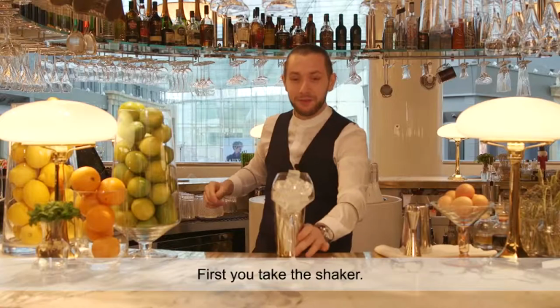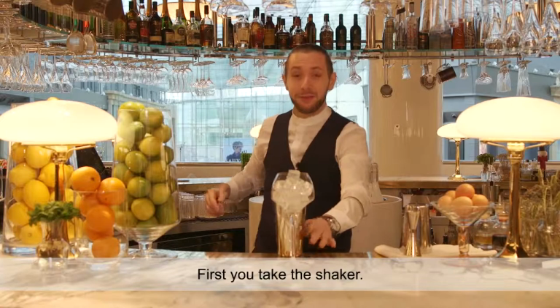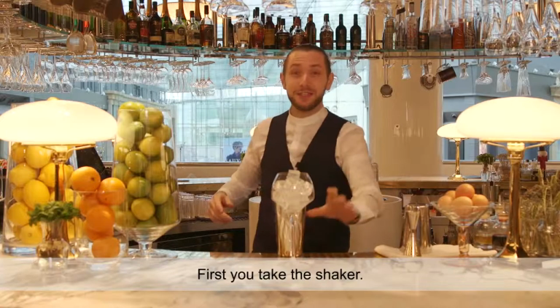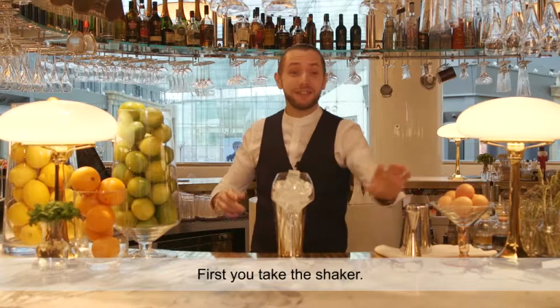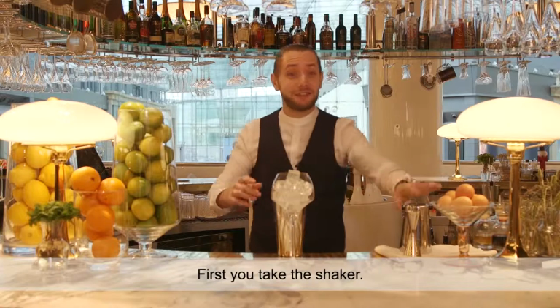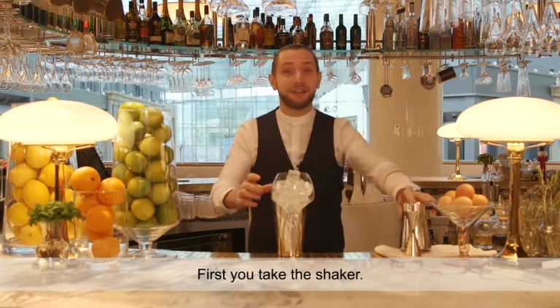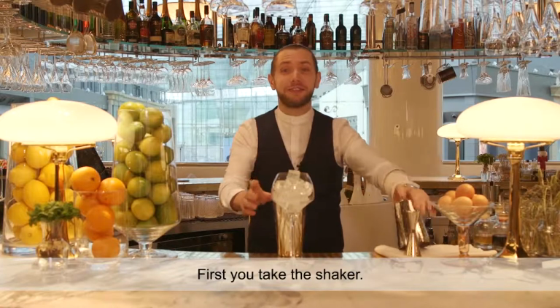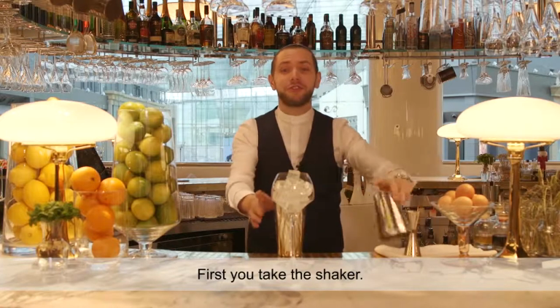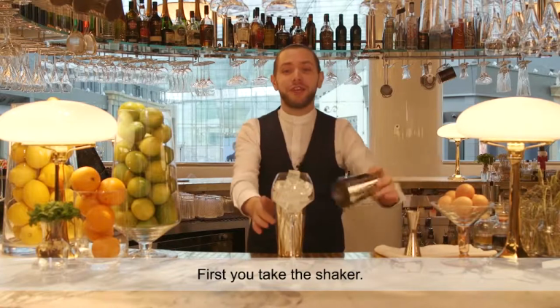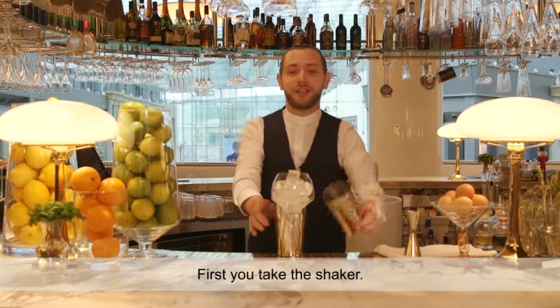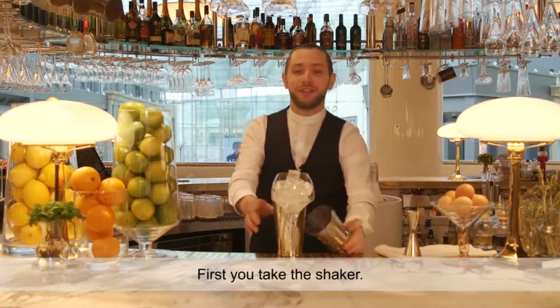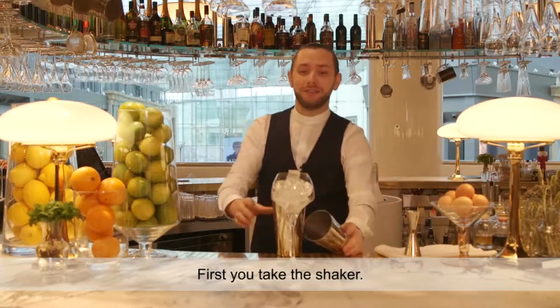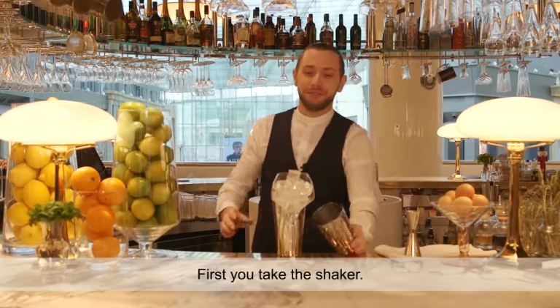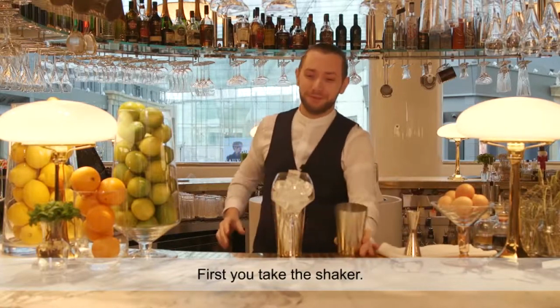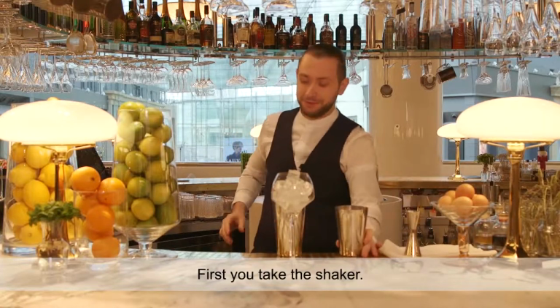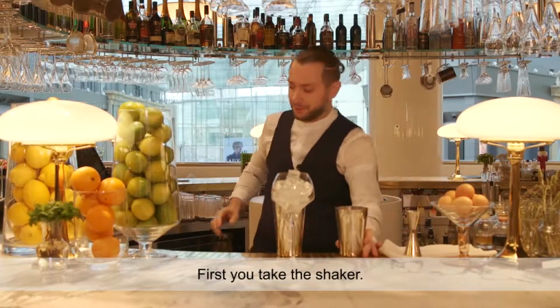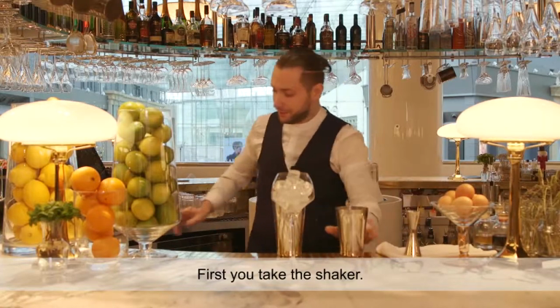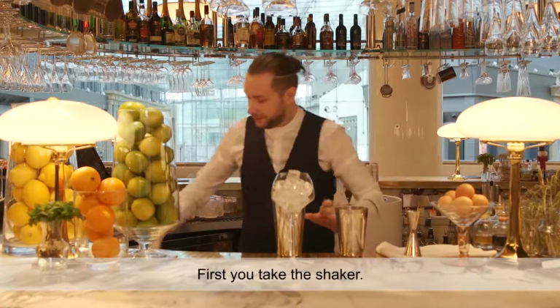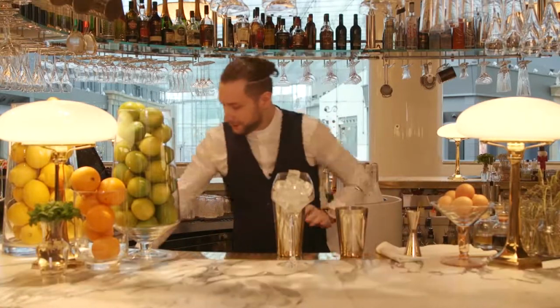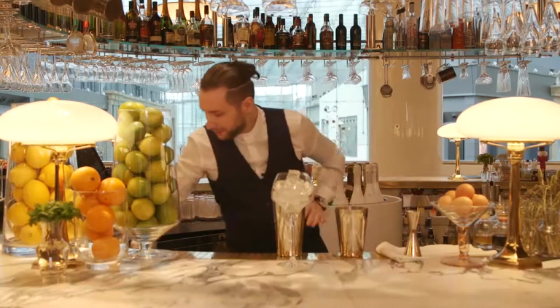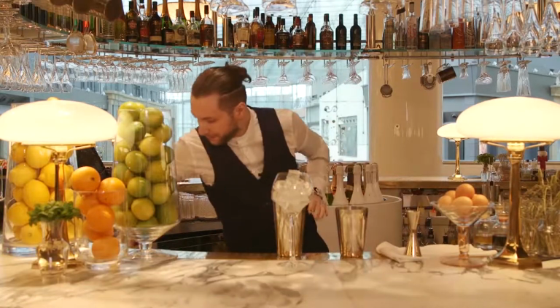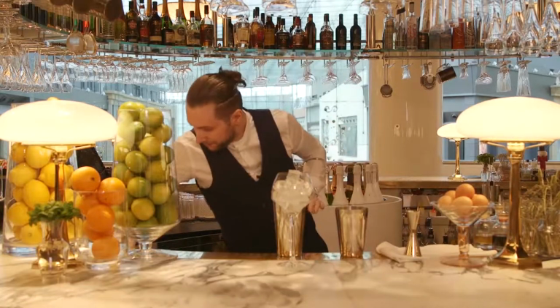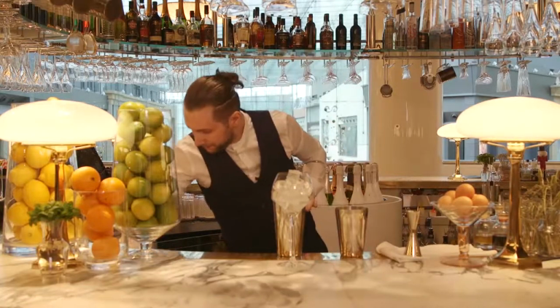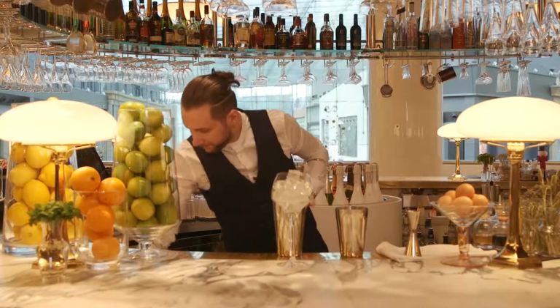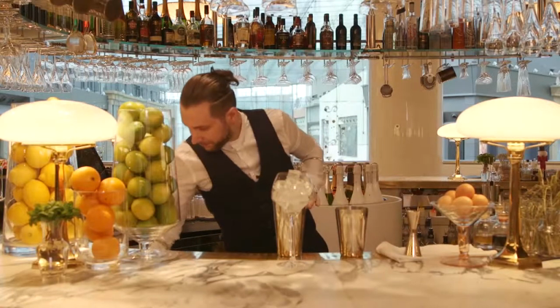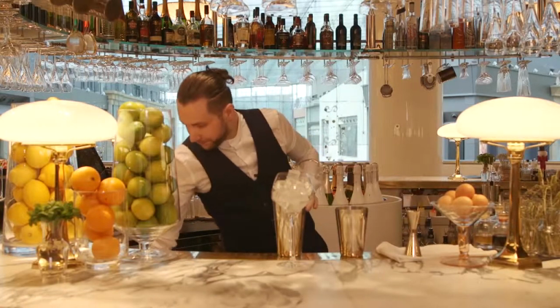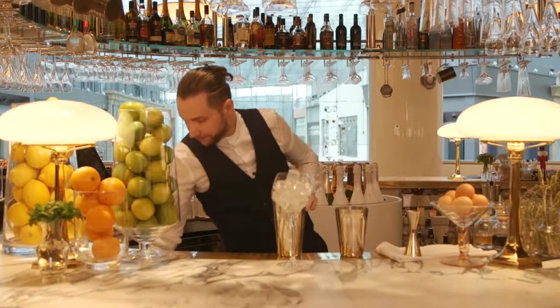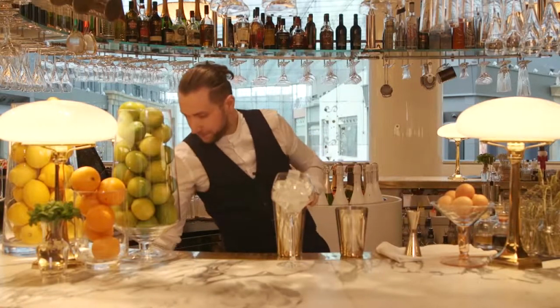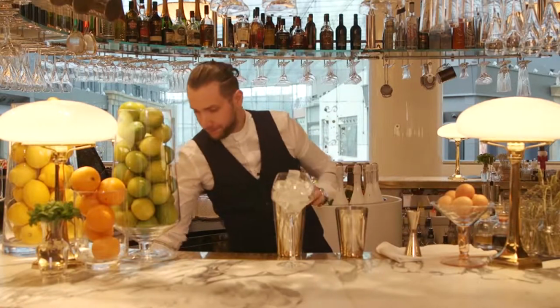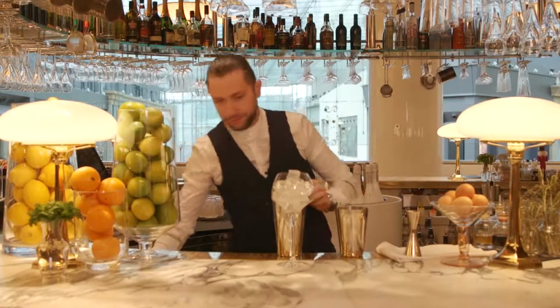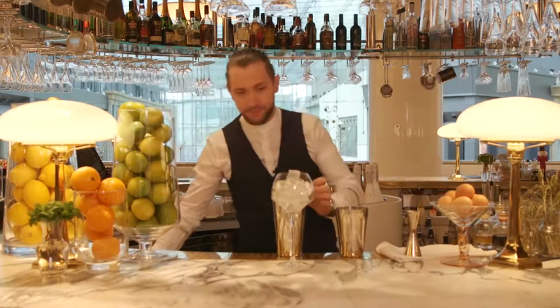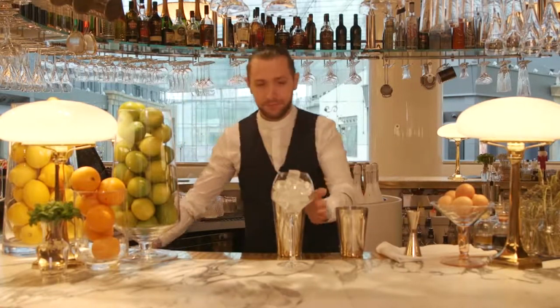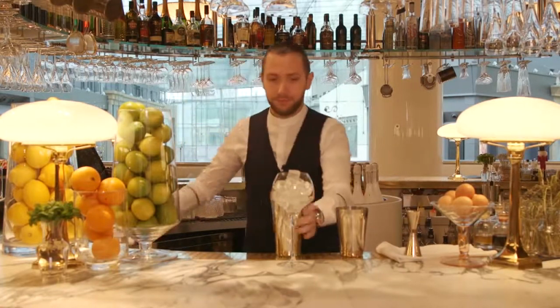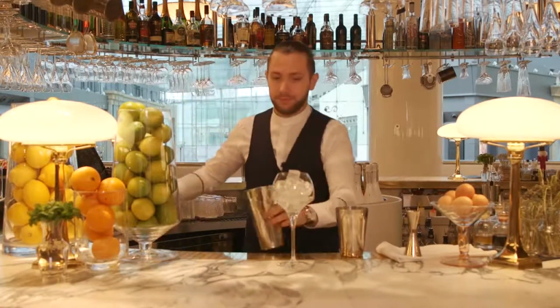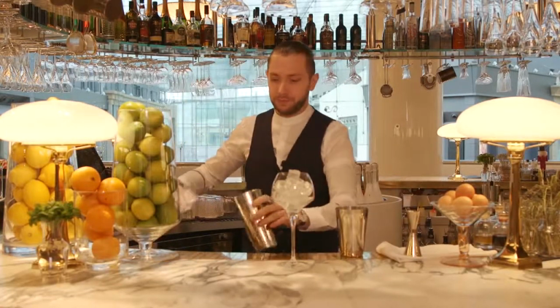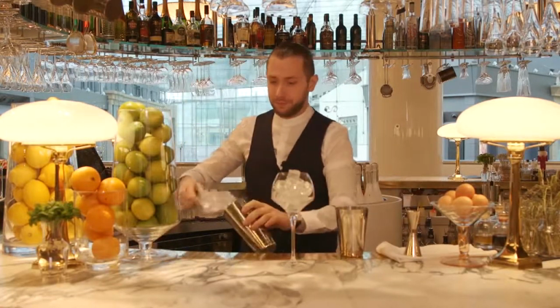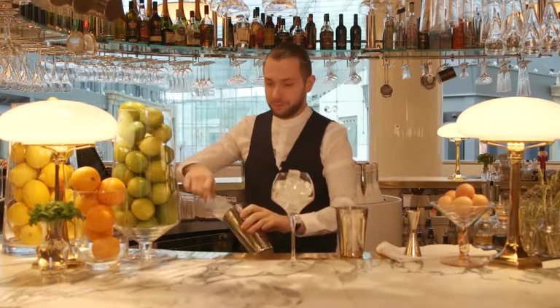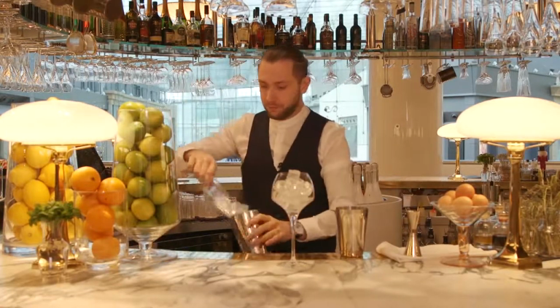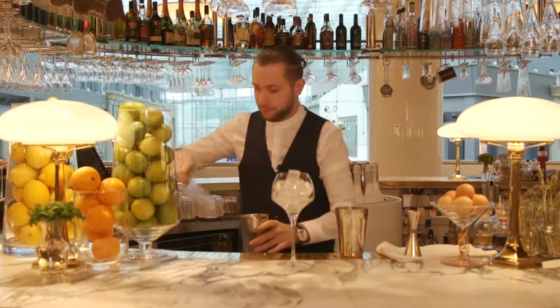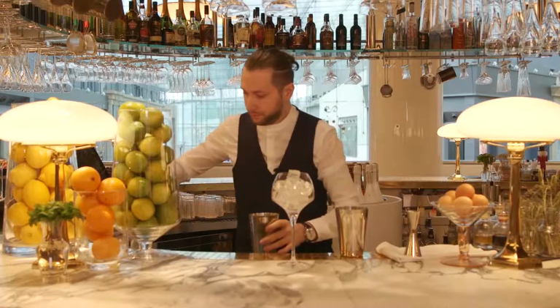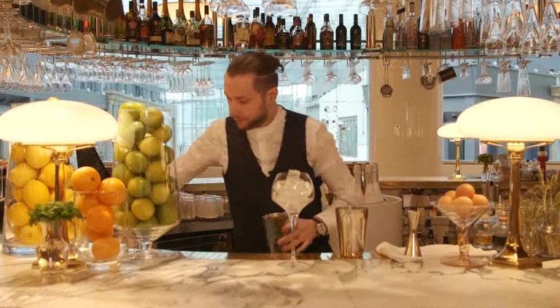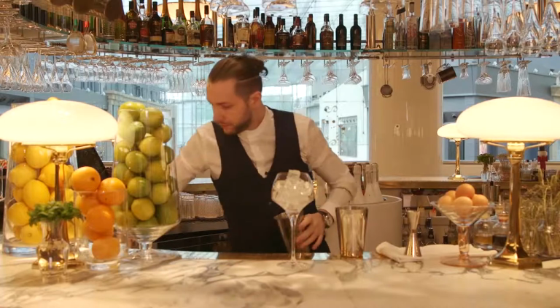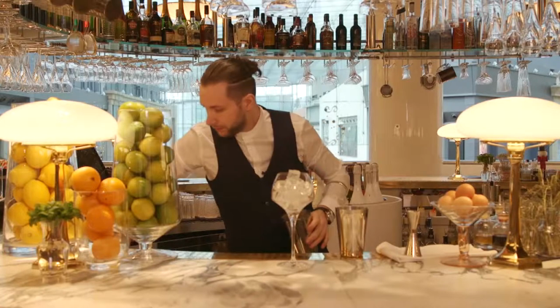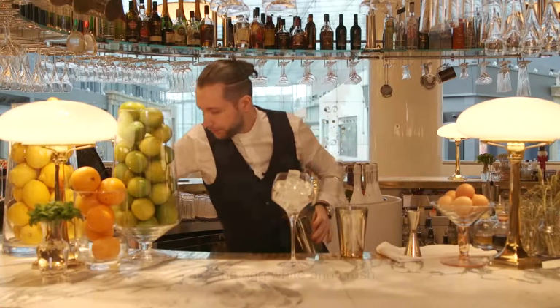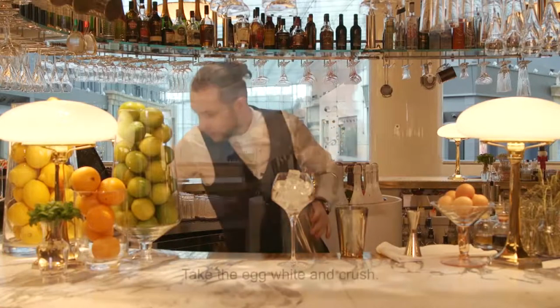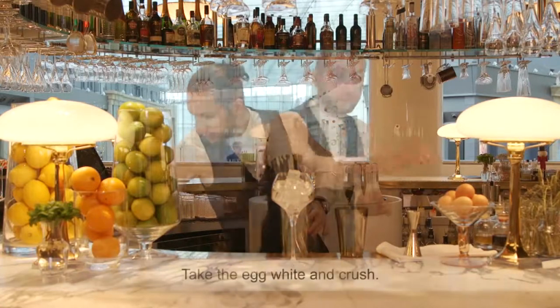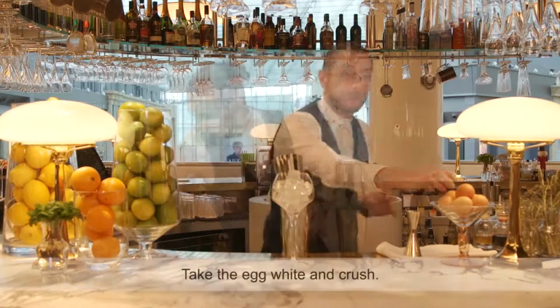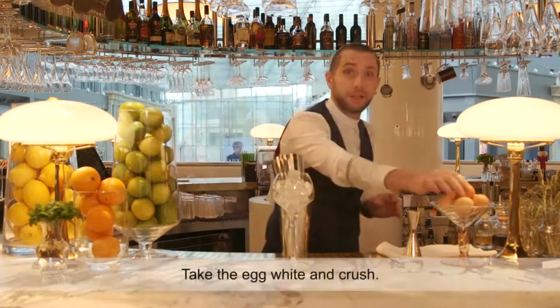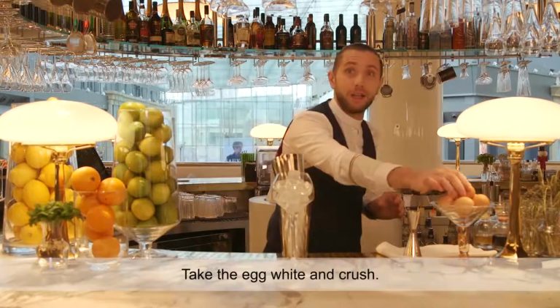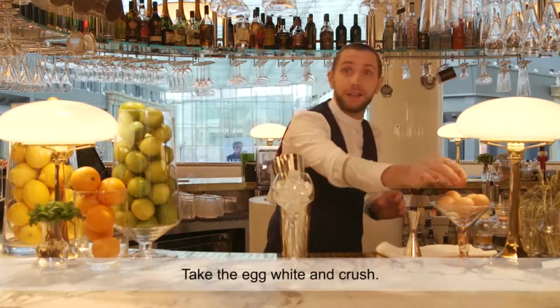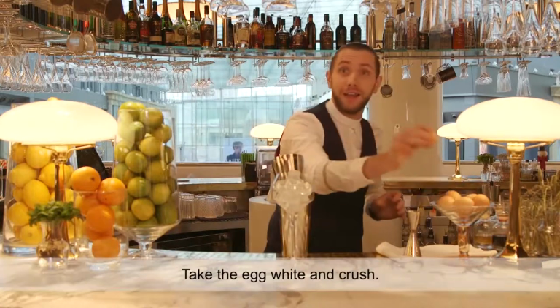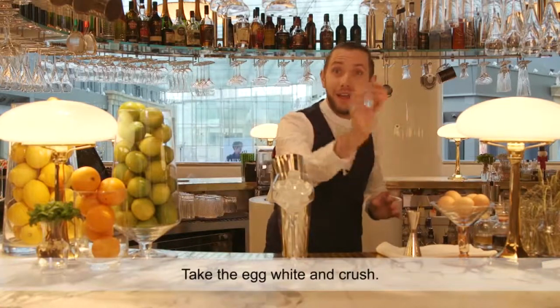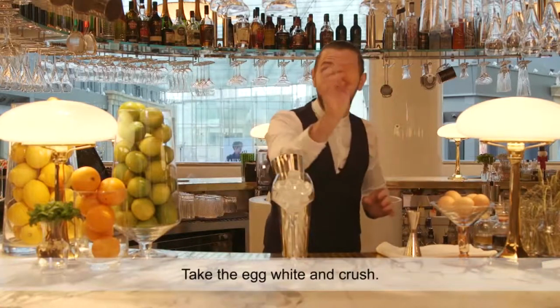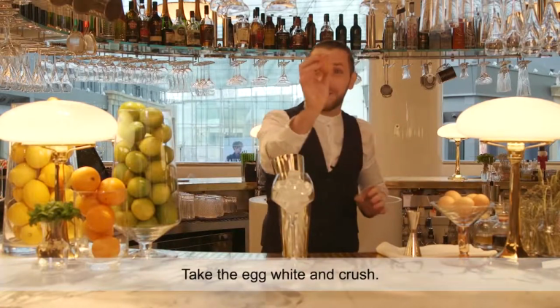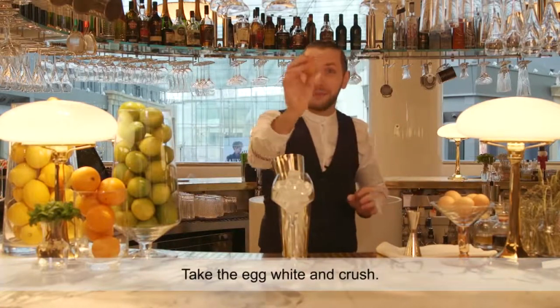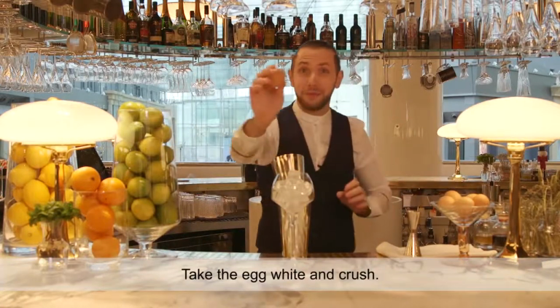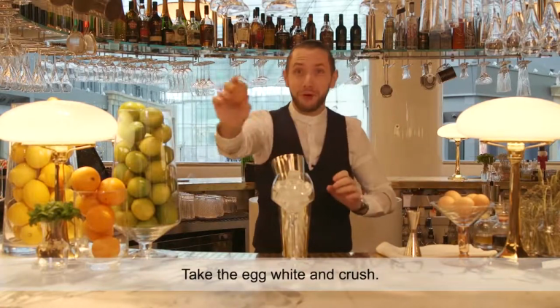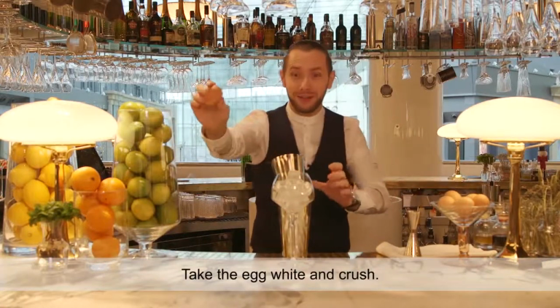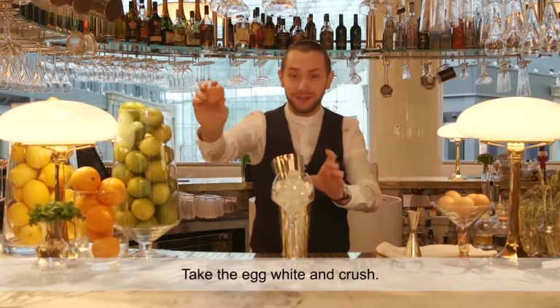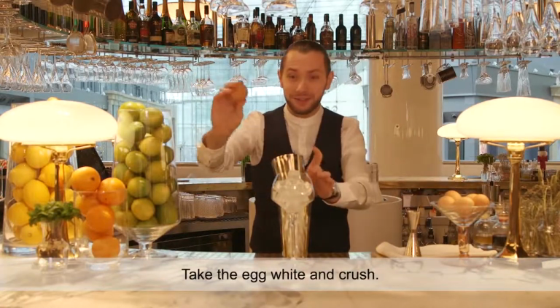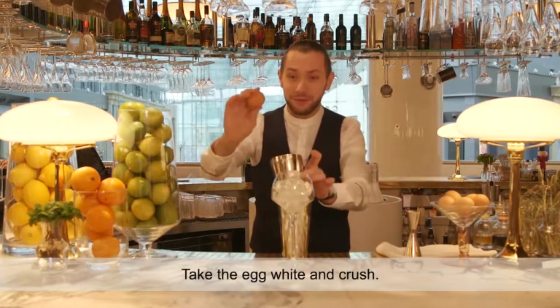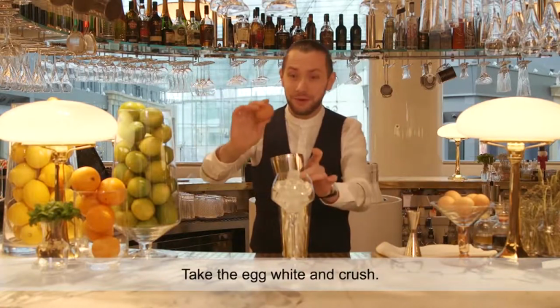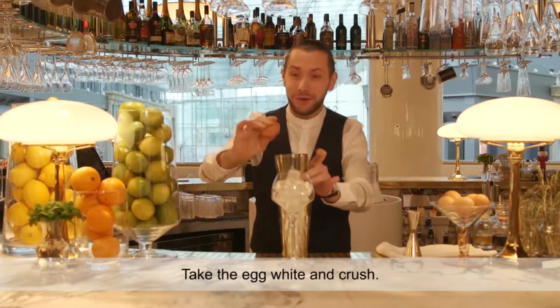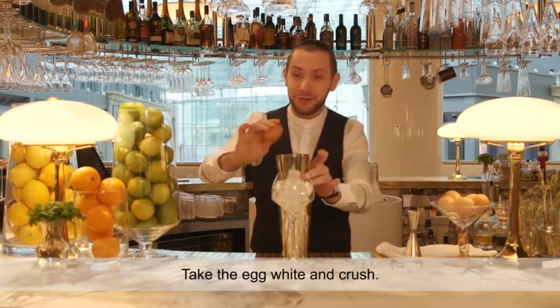First I take the shaker, take the egg white and crush.